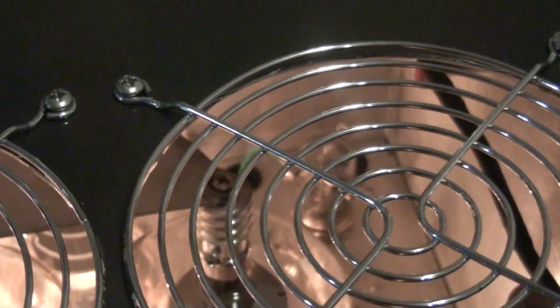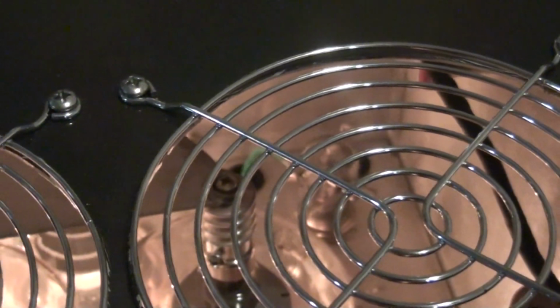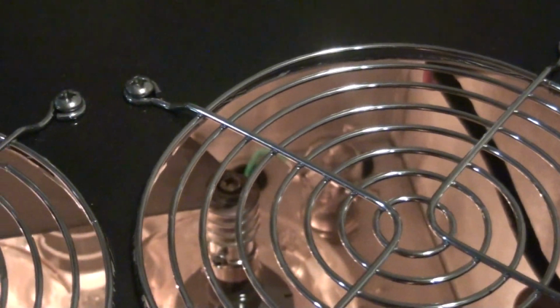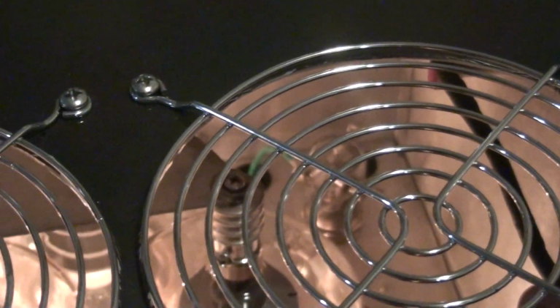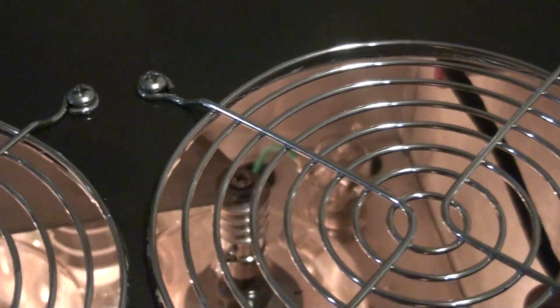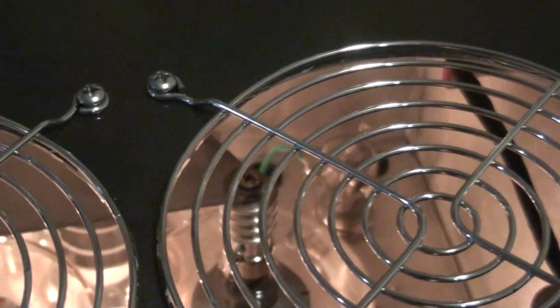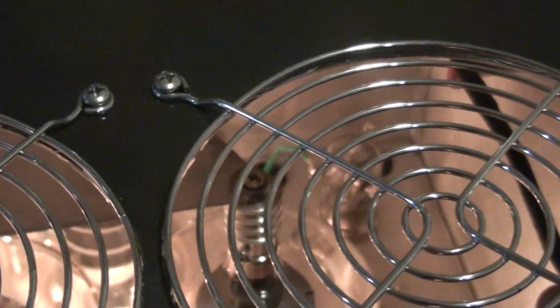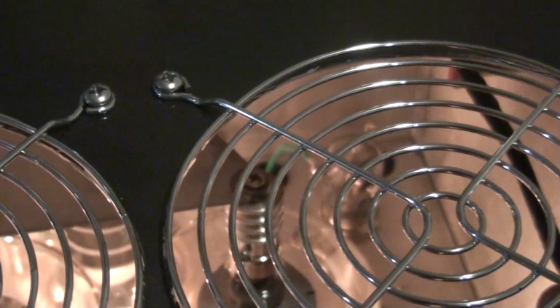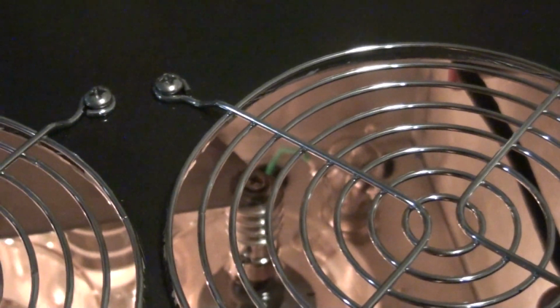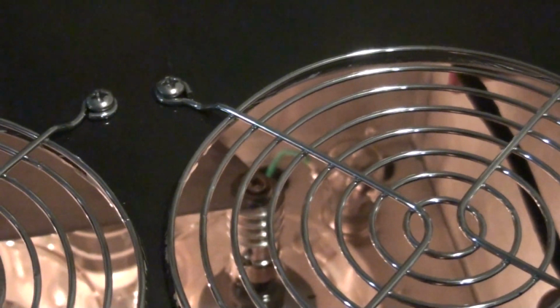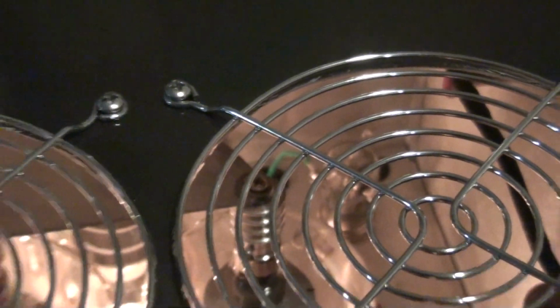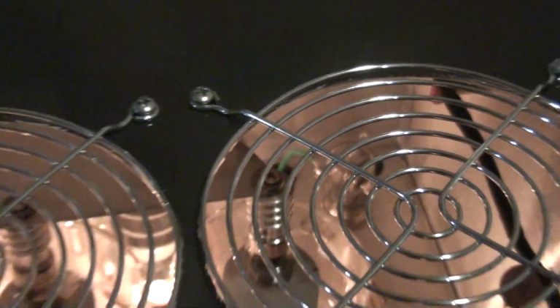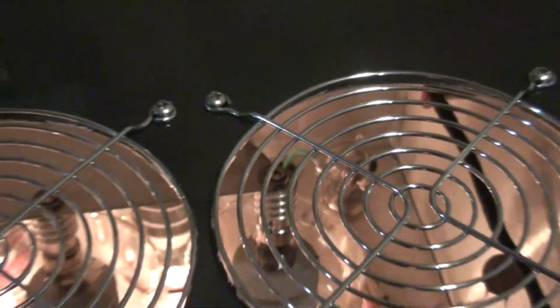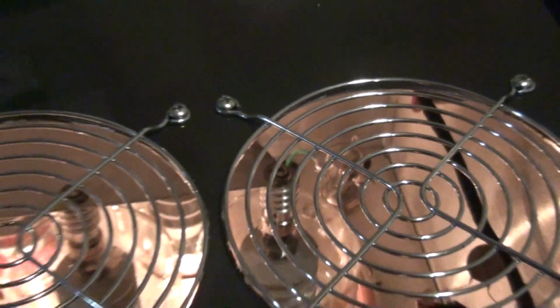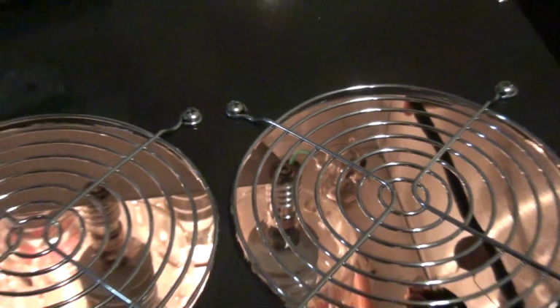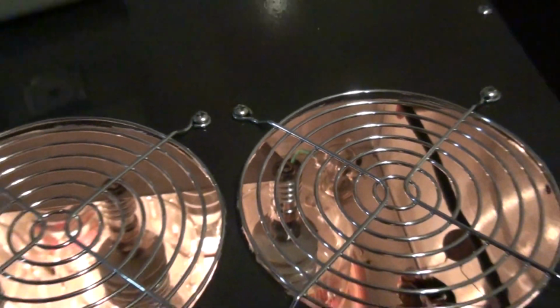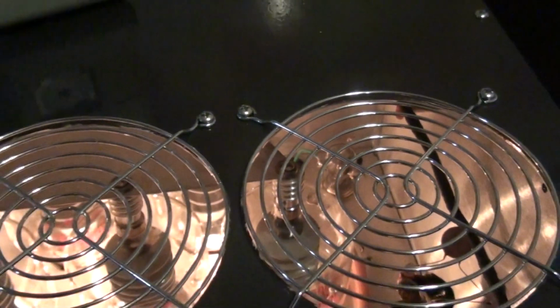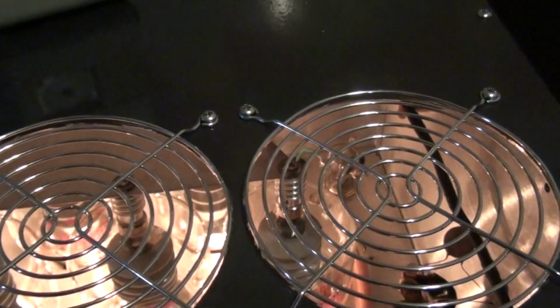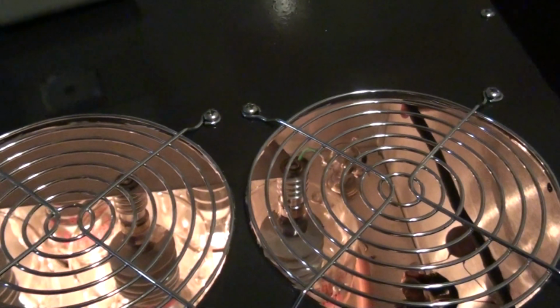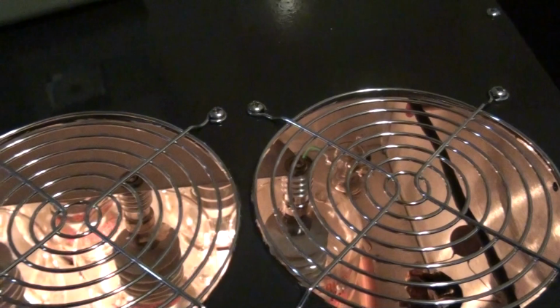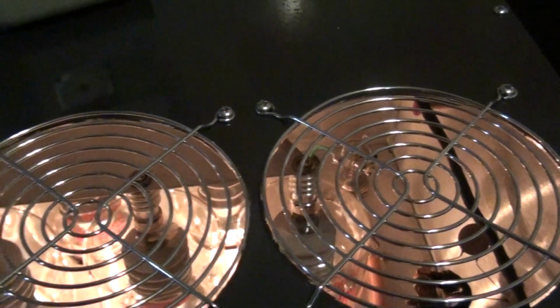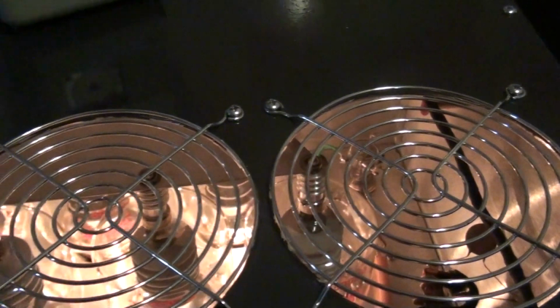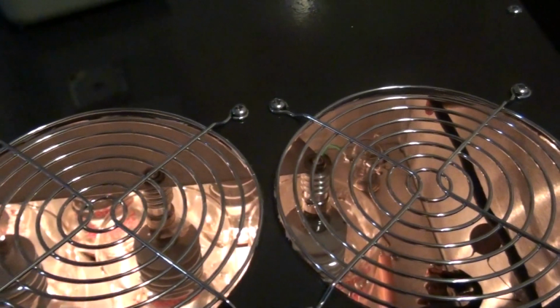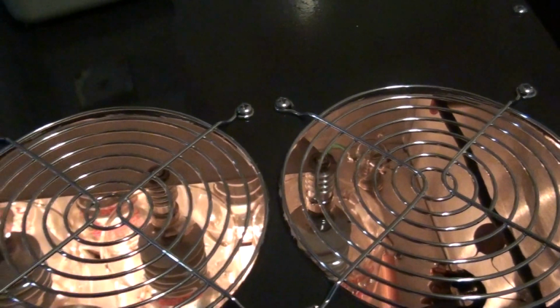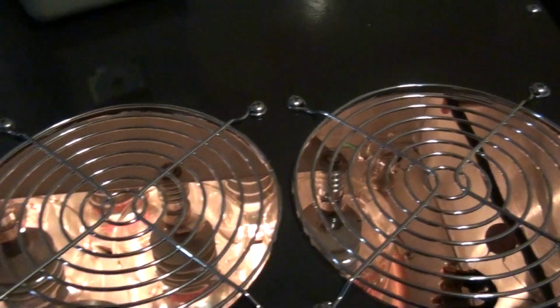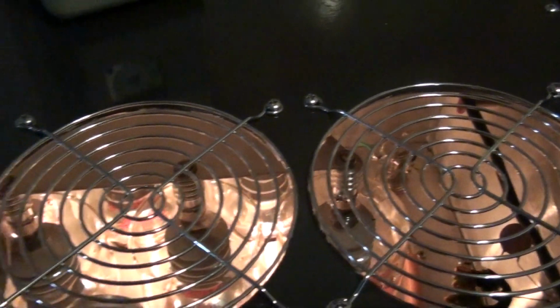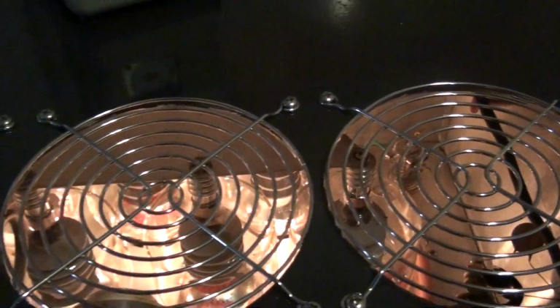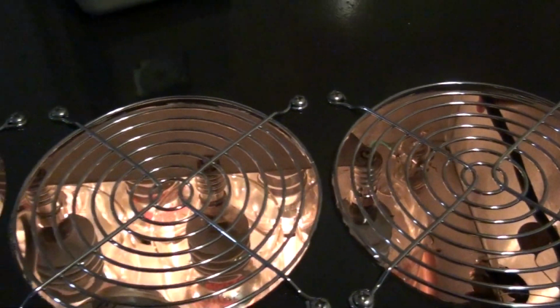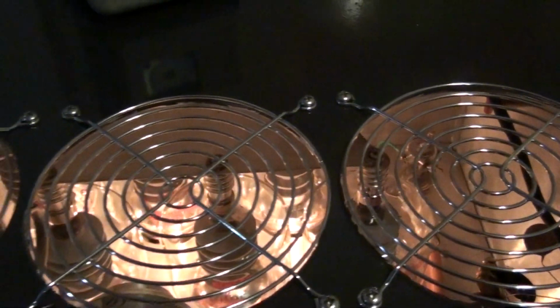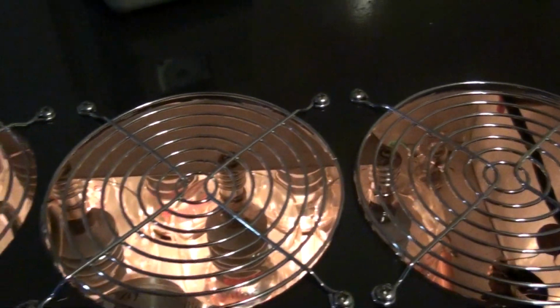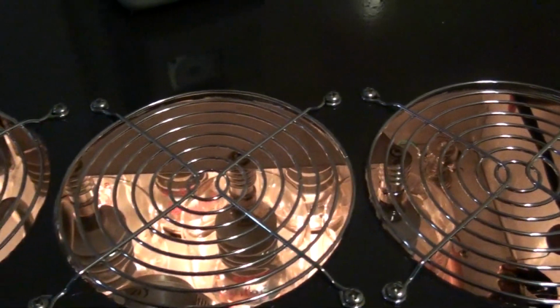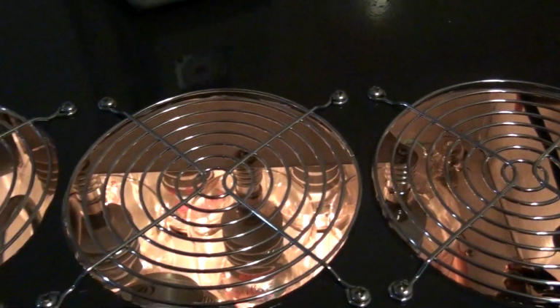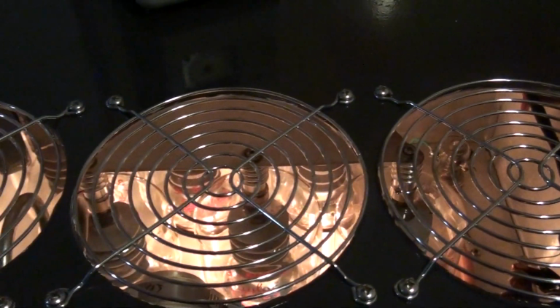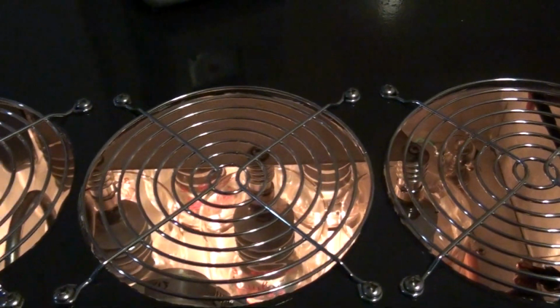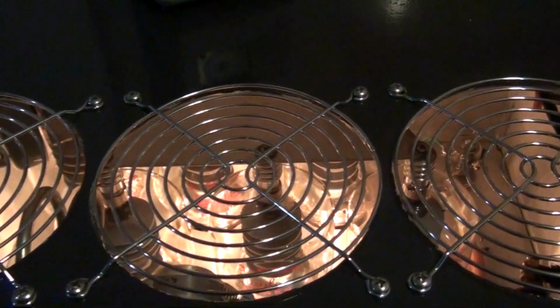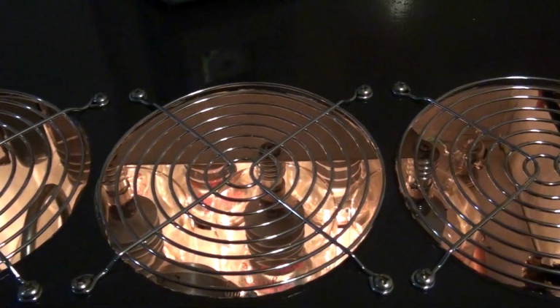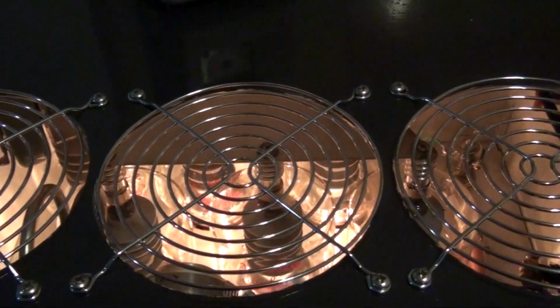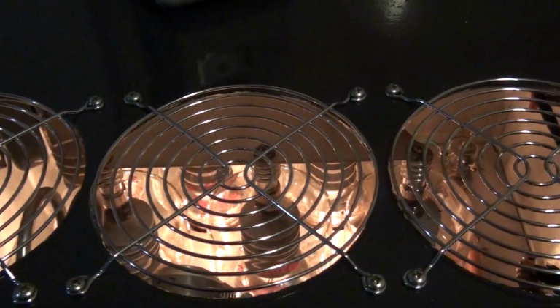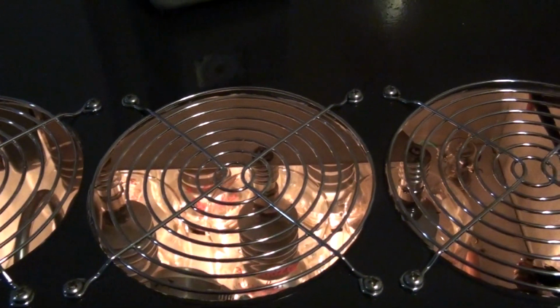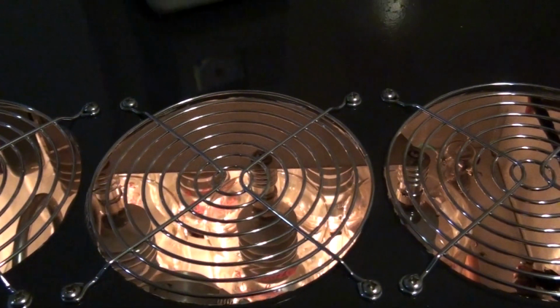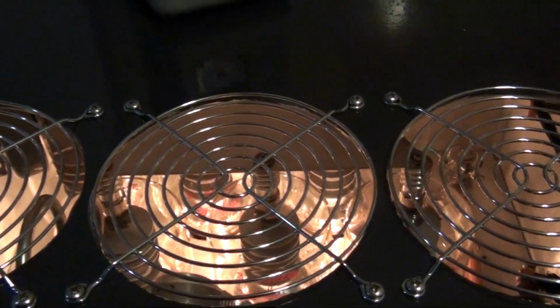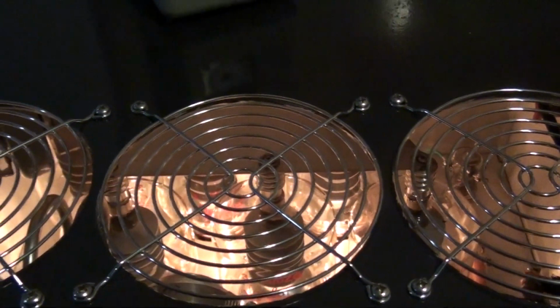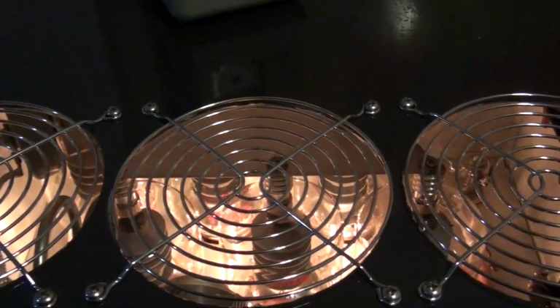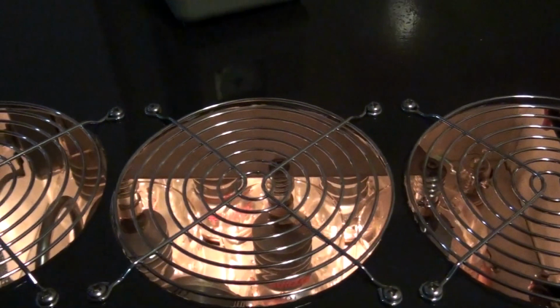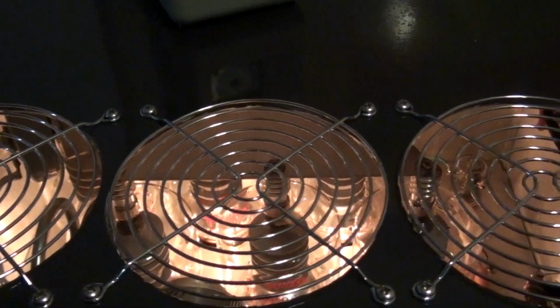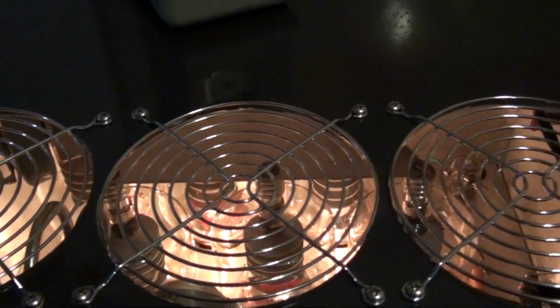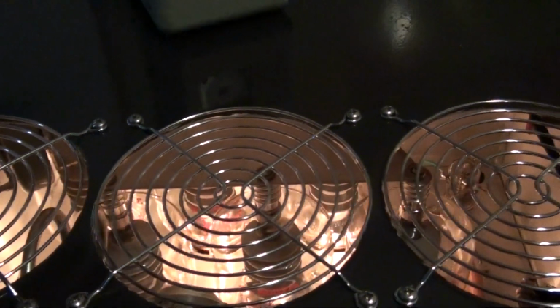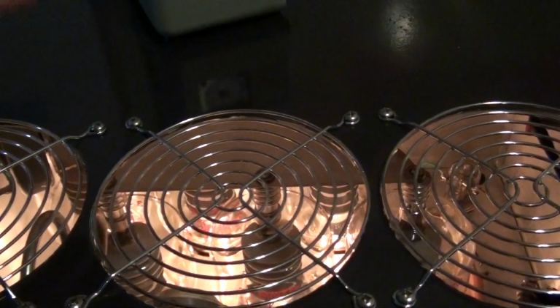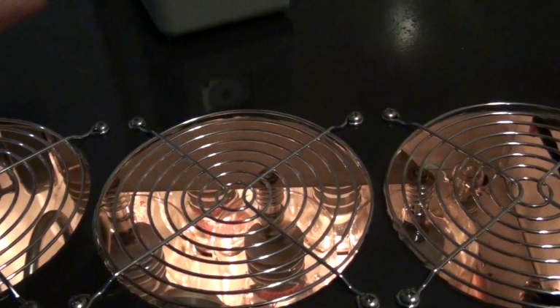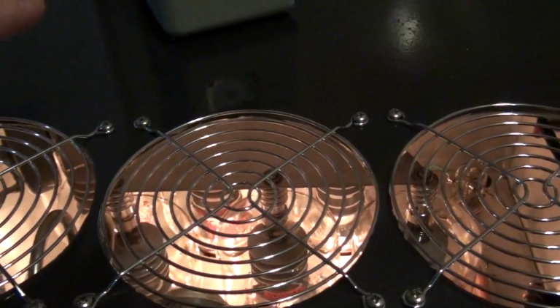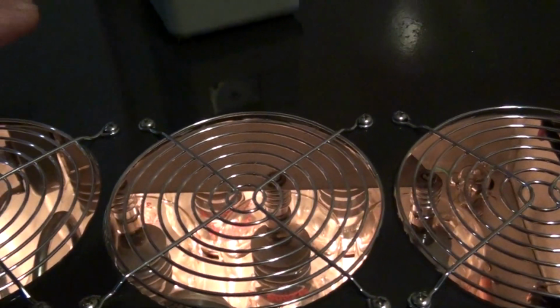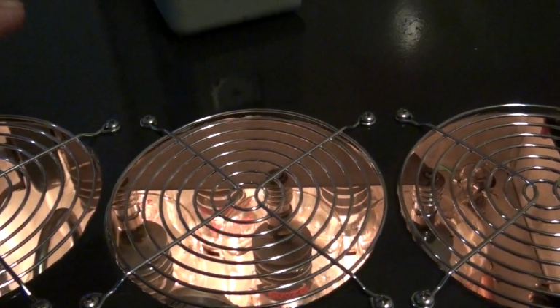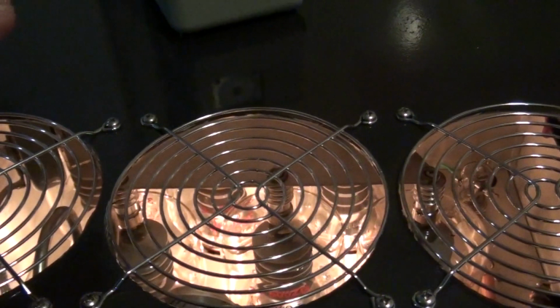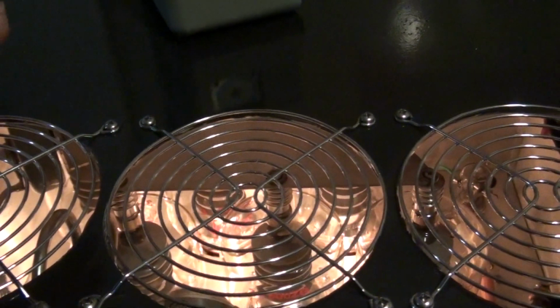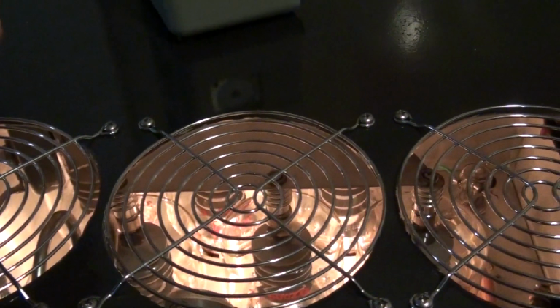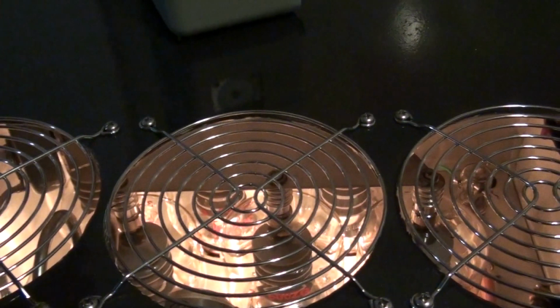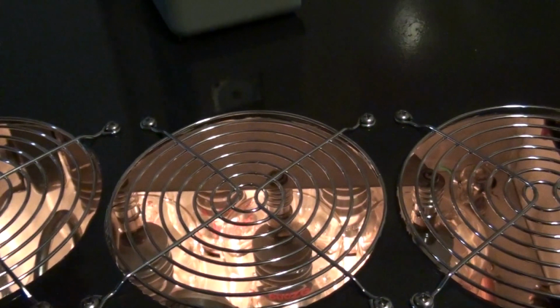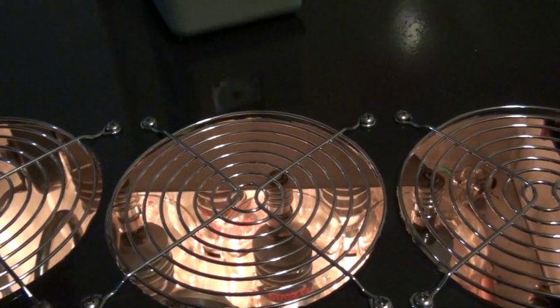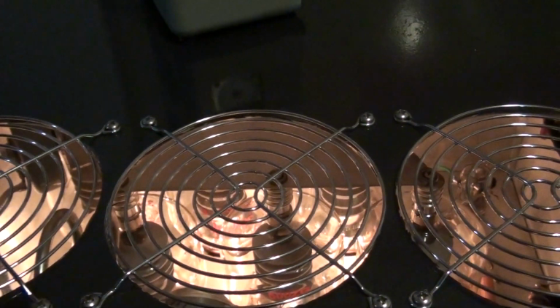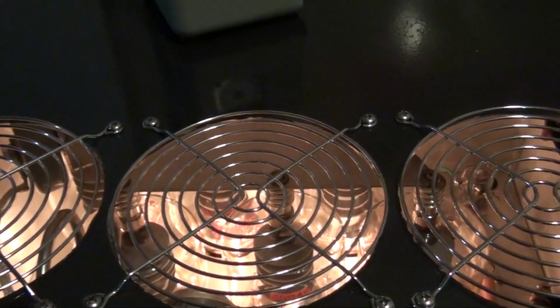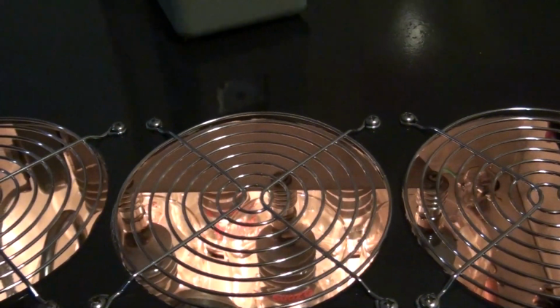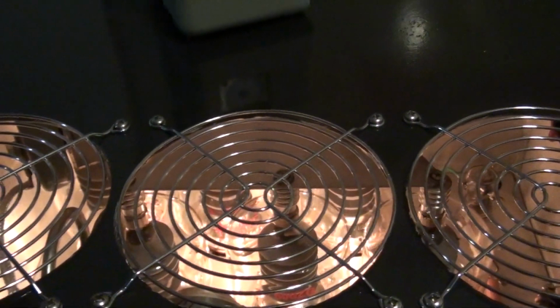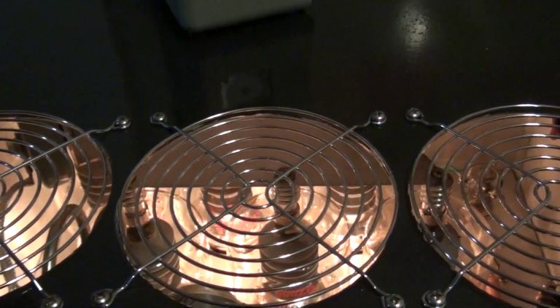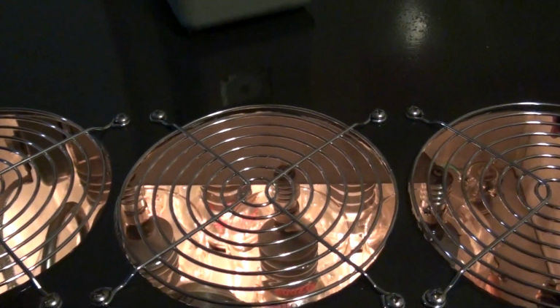Vacuum relay. Plenty of airflow coming out.